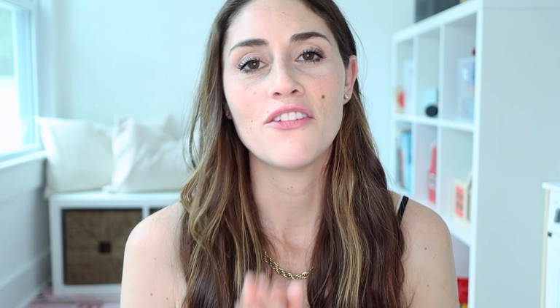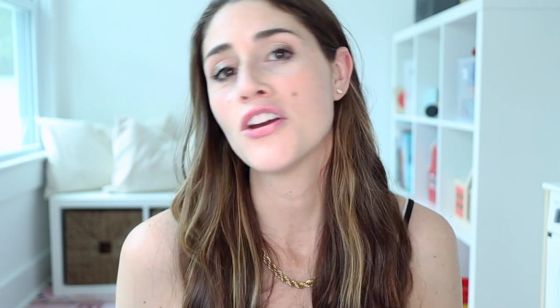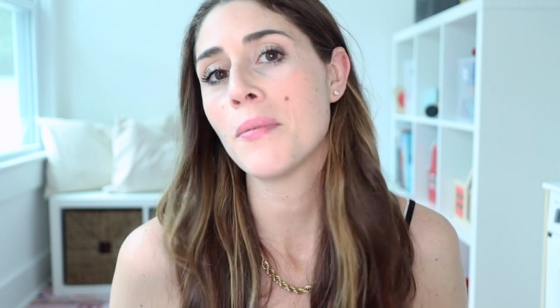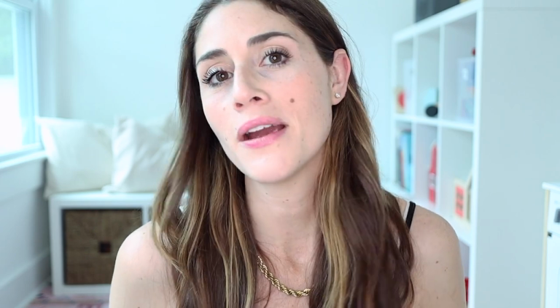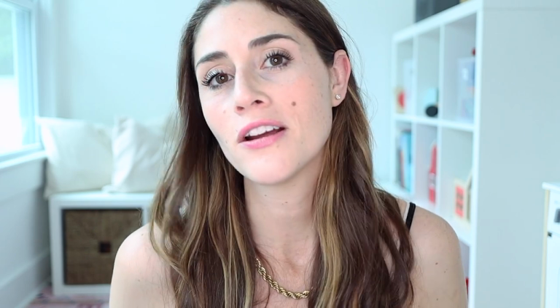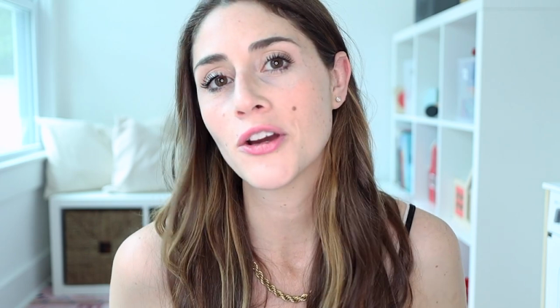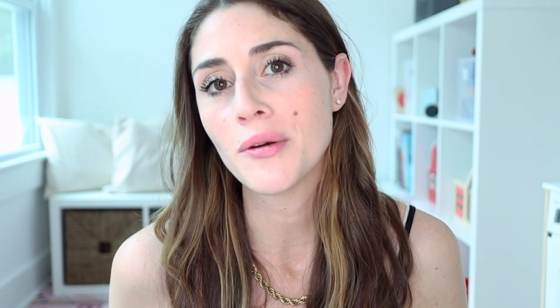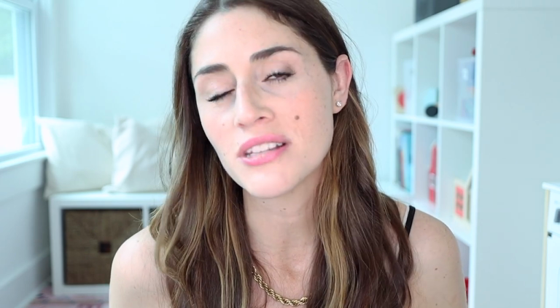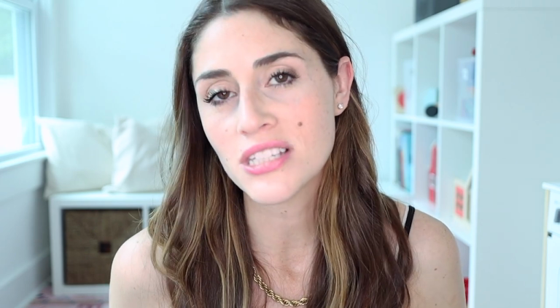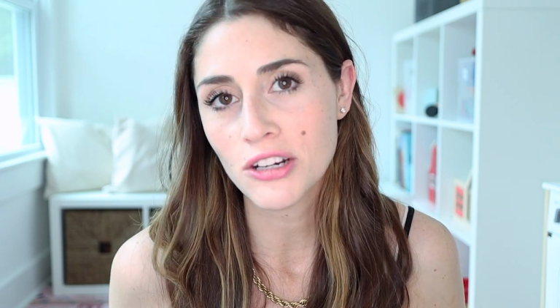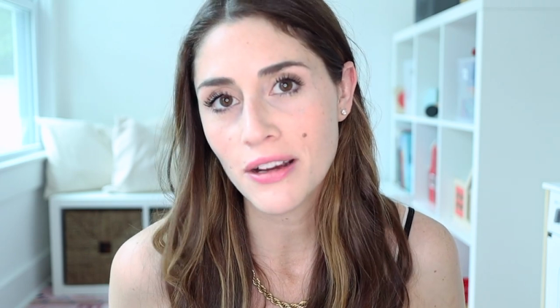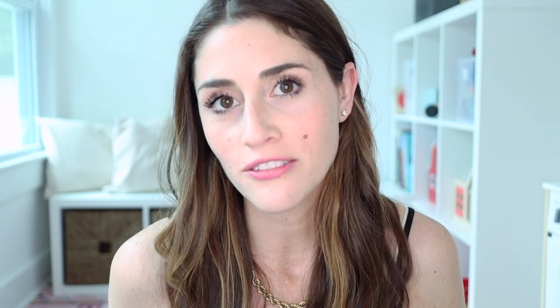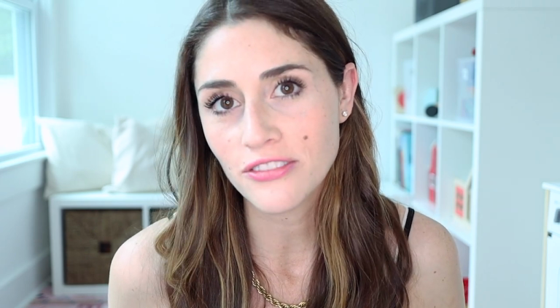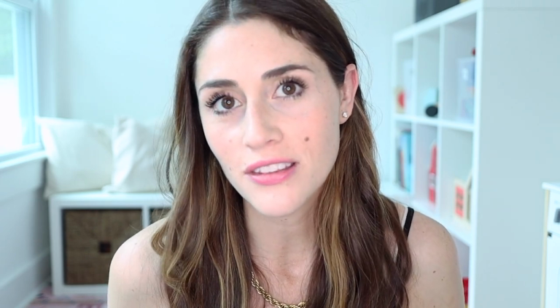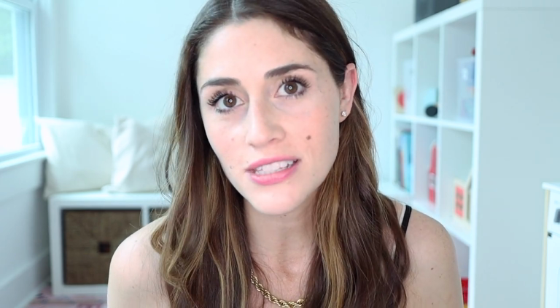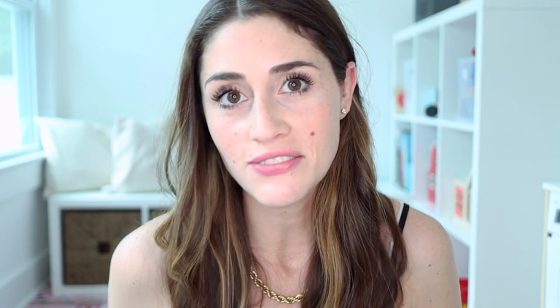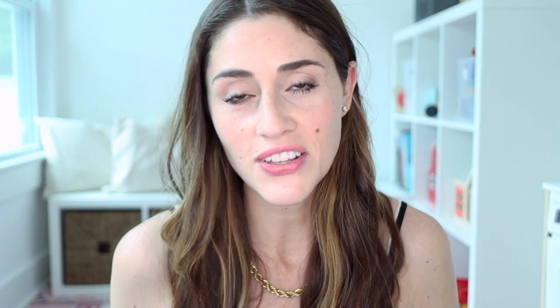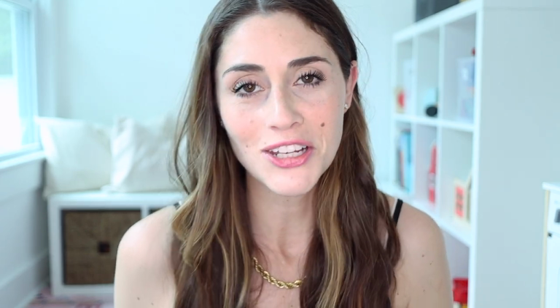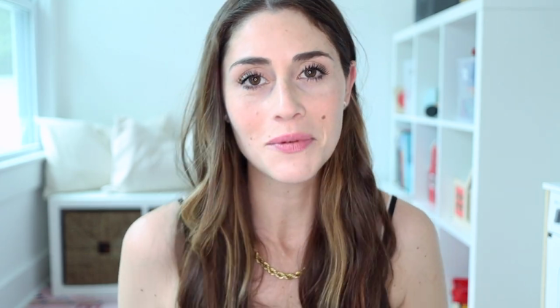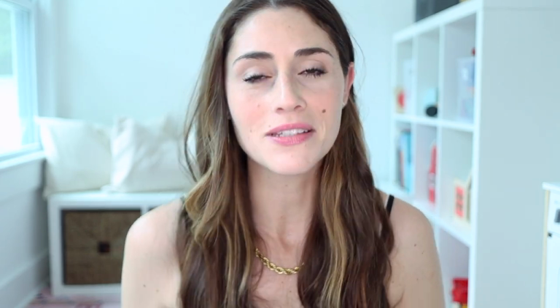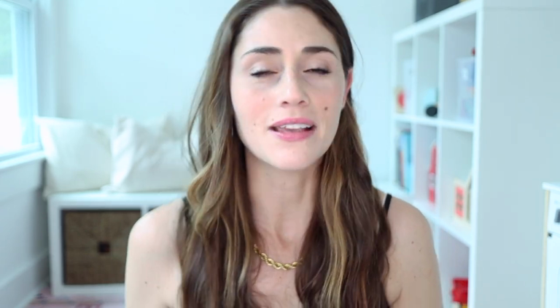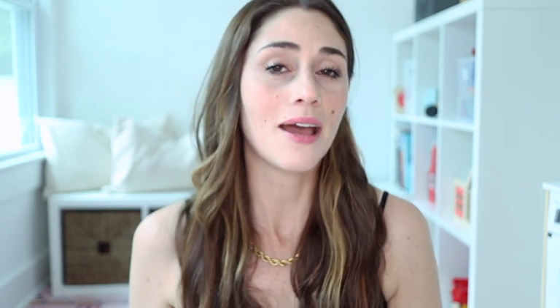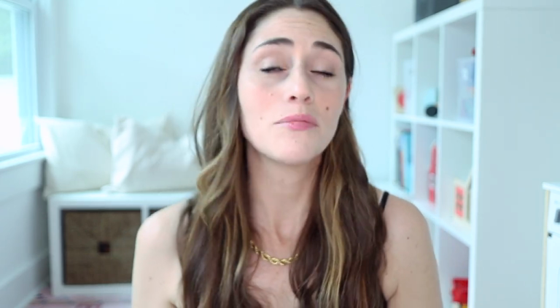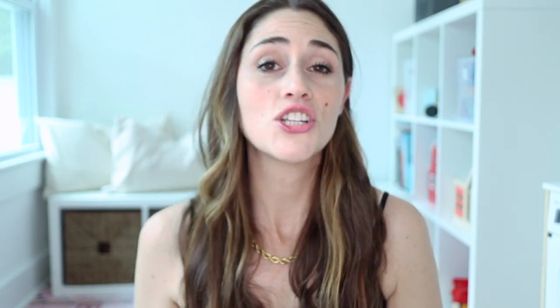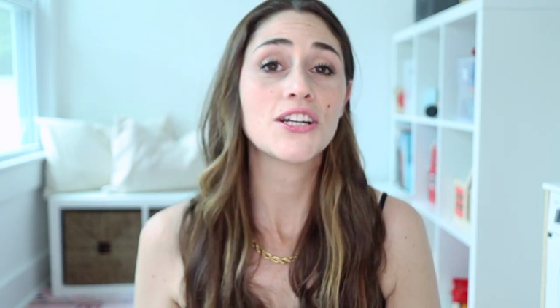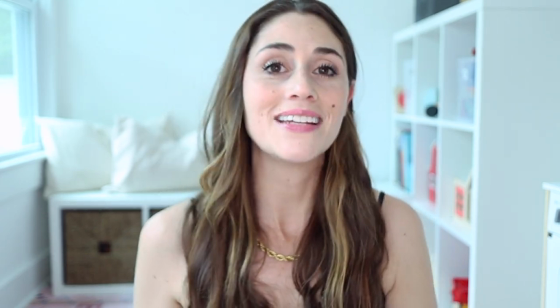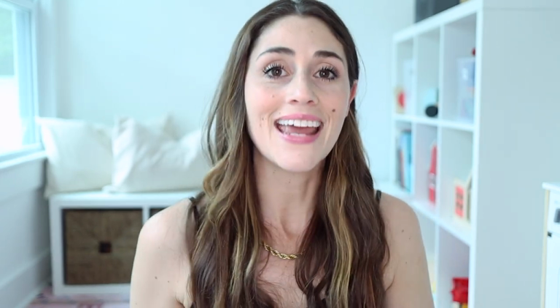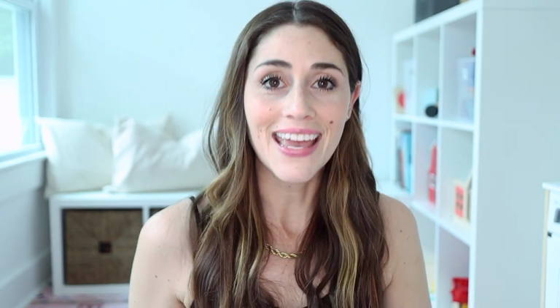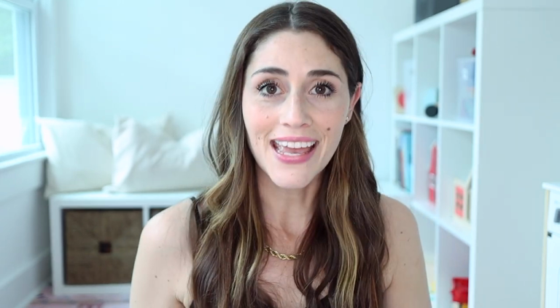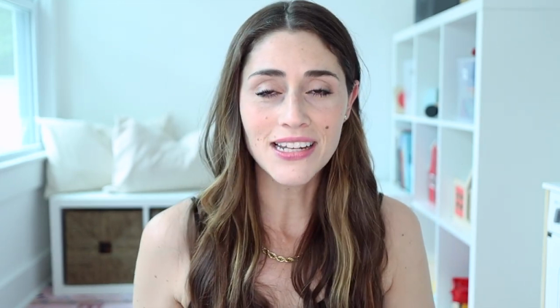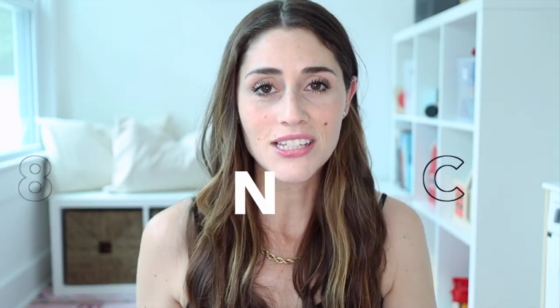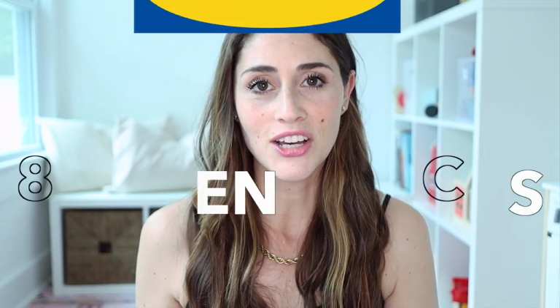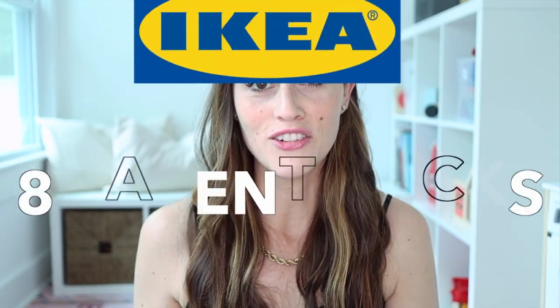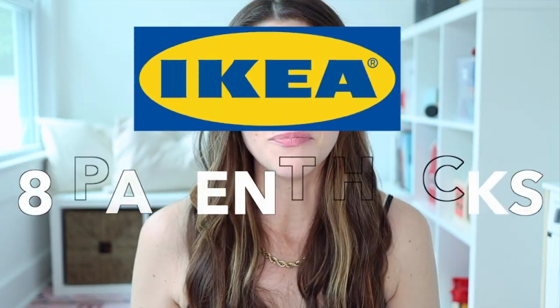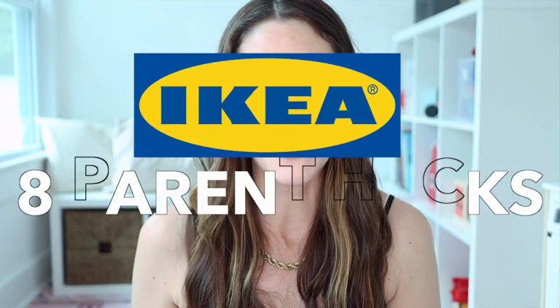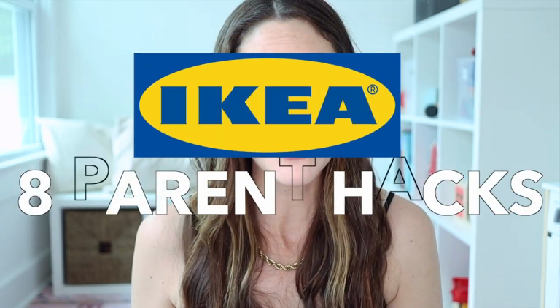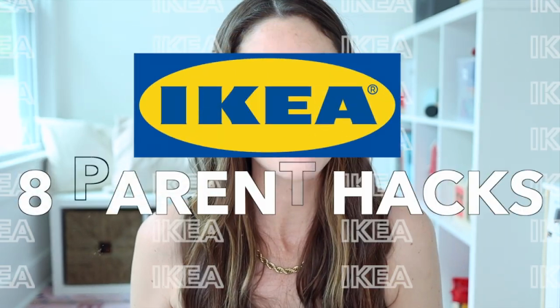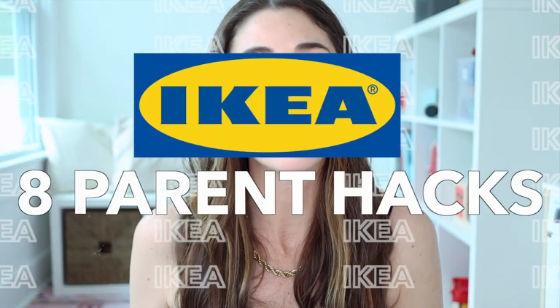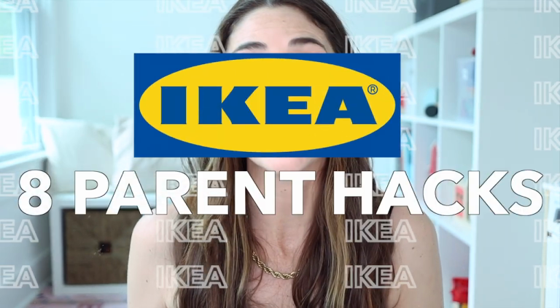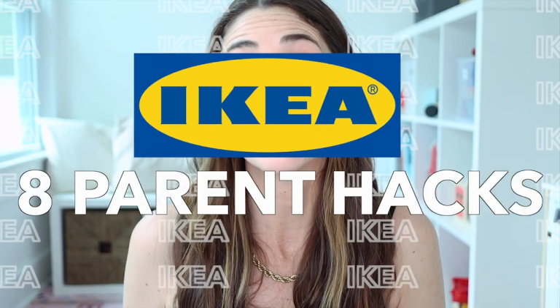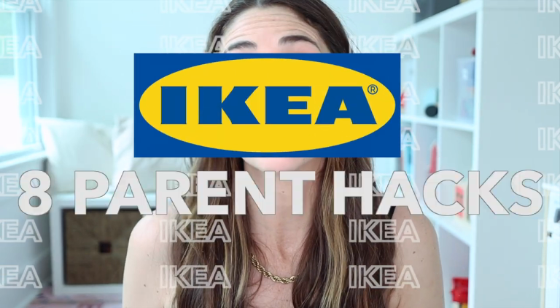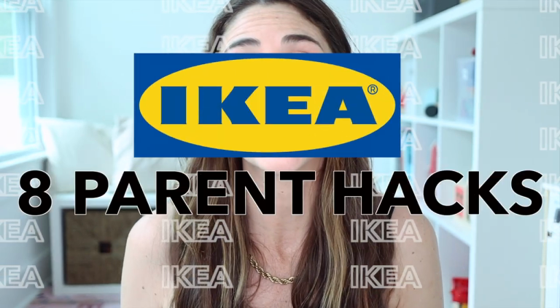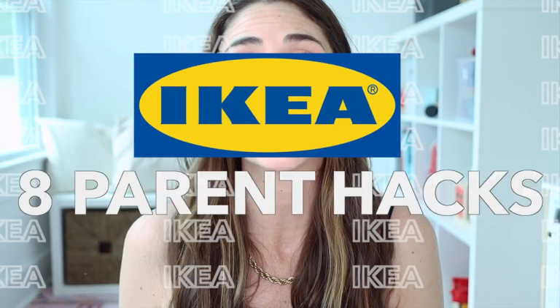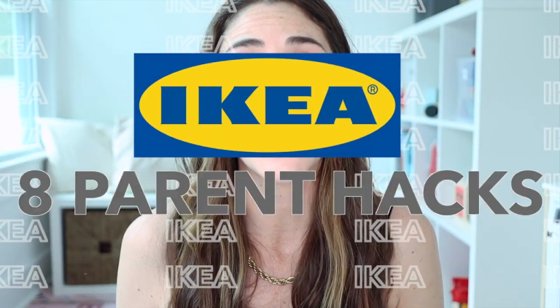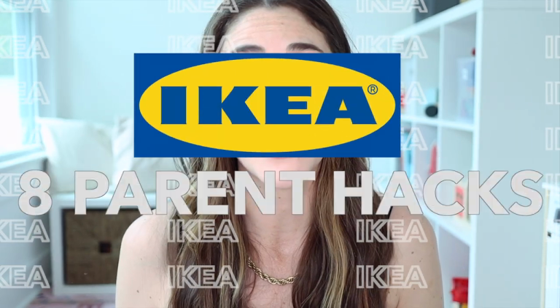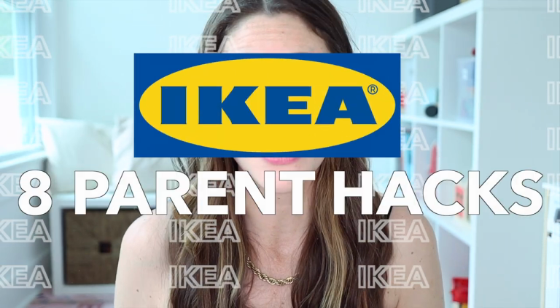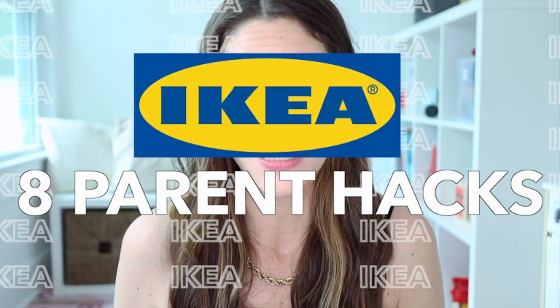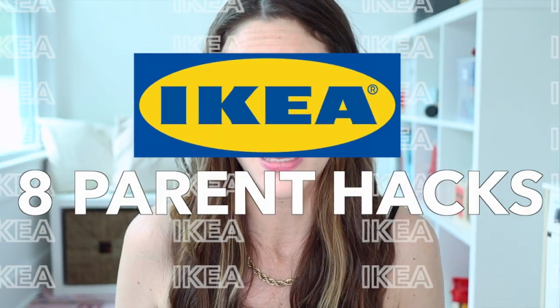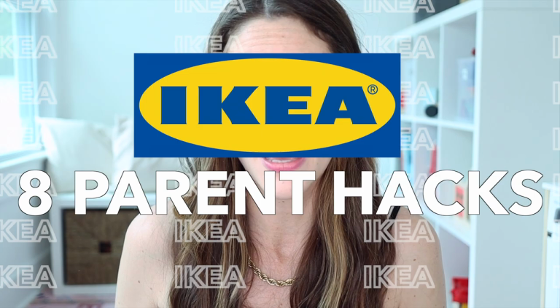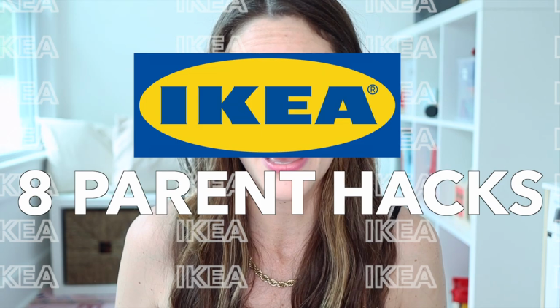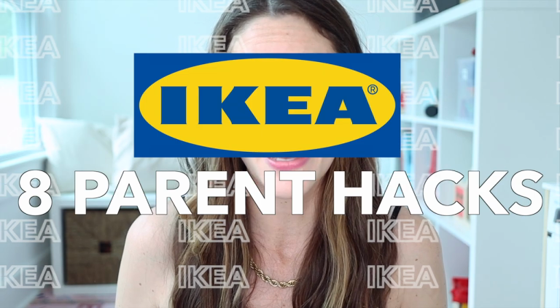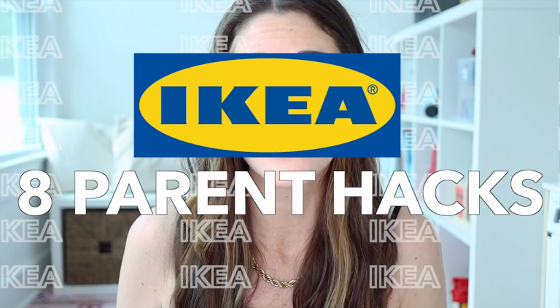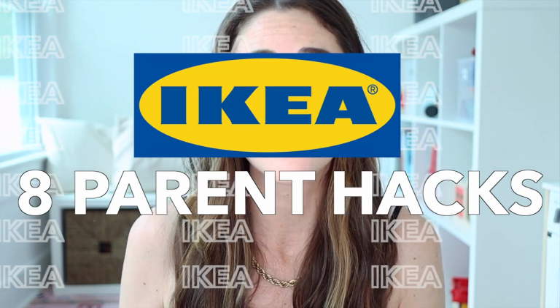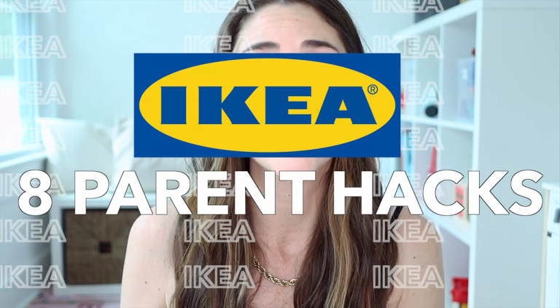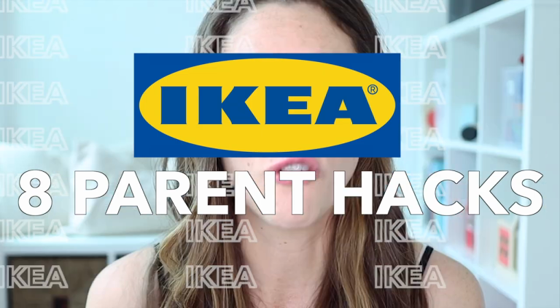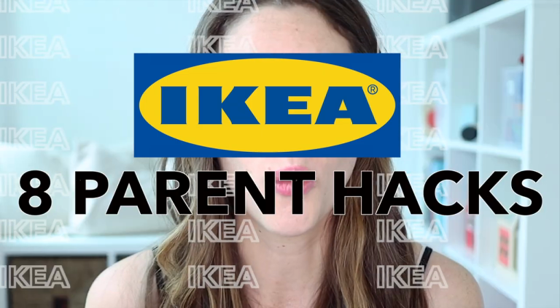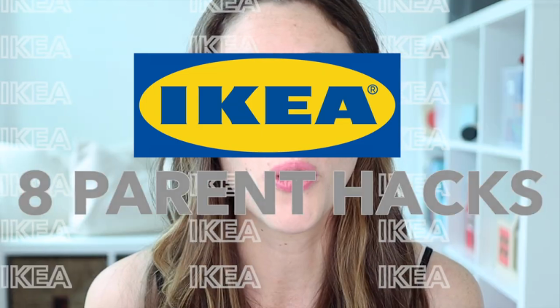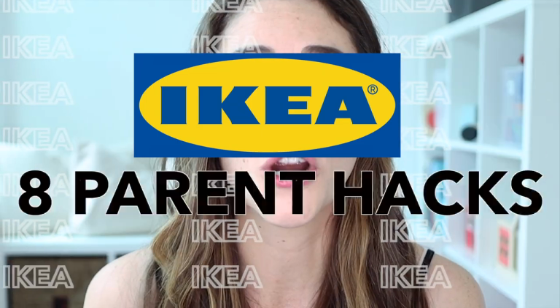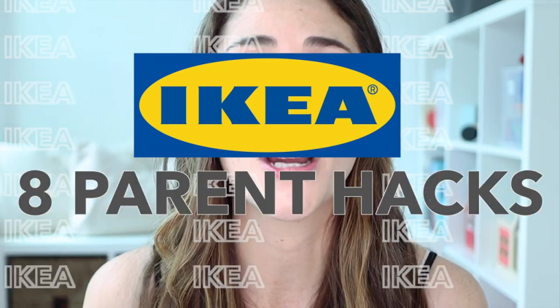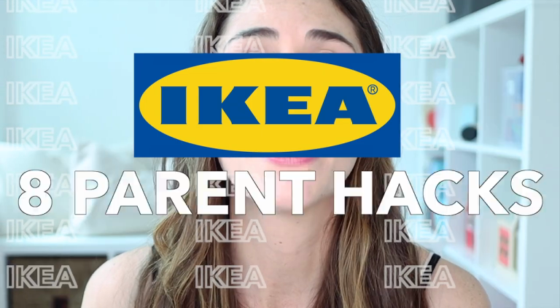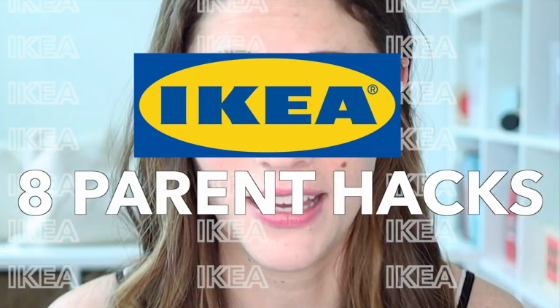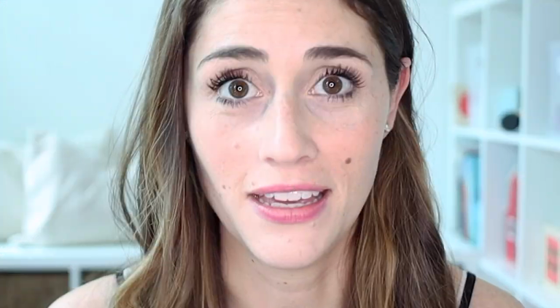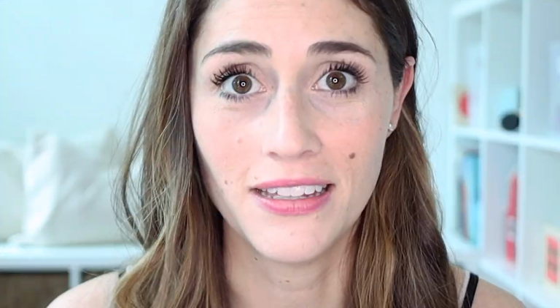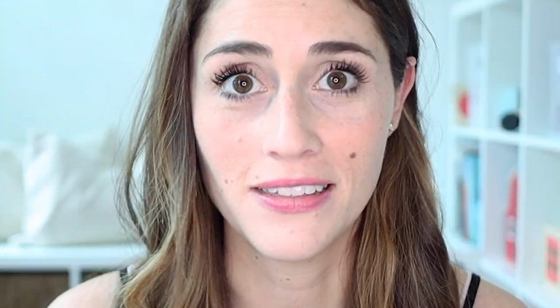If you're a parent and you want to stick around for this video, I'm sharing eight of my favorite Ikea hacks for kids.